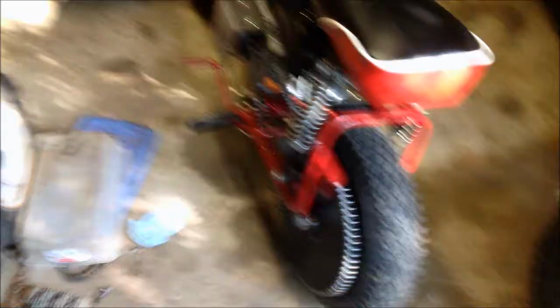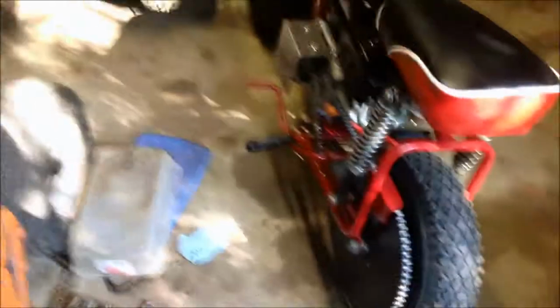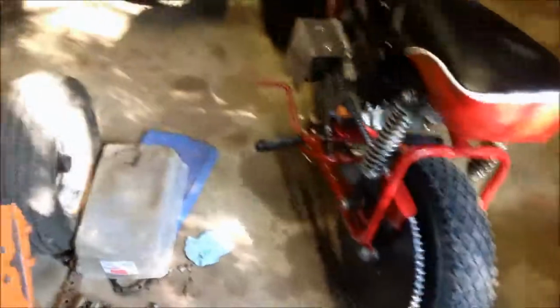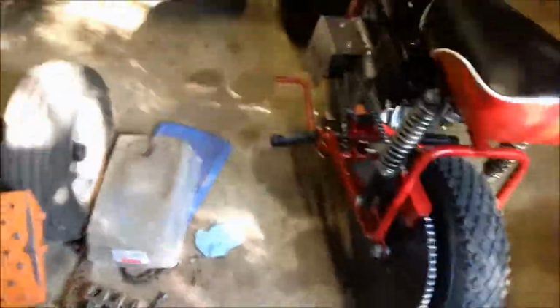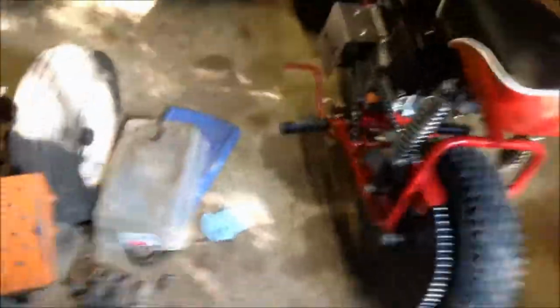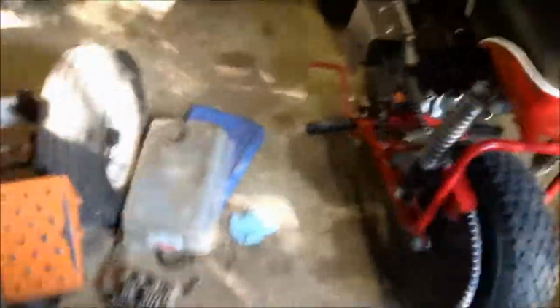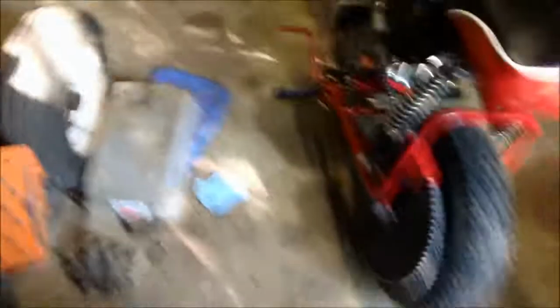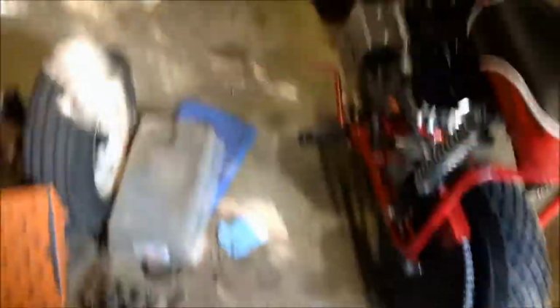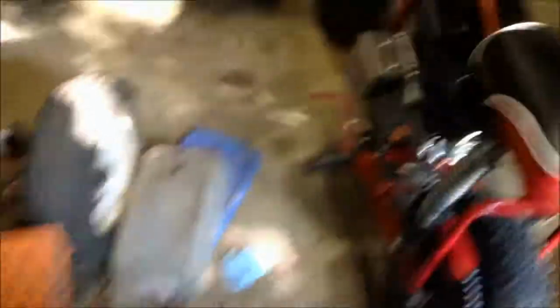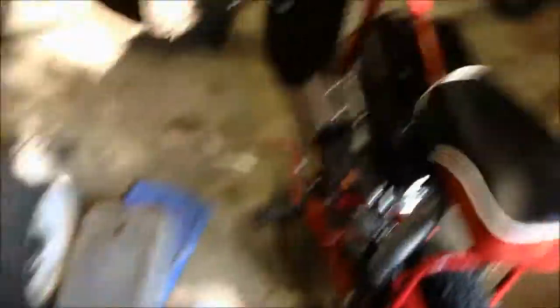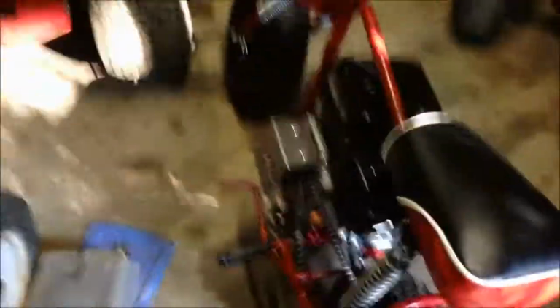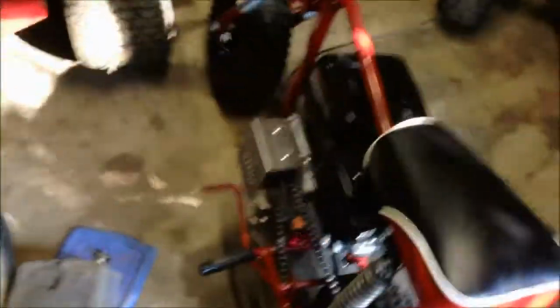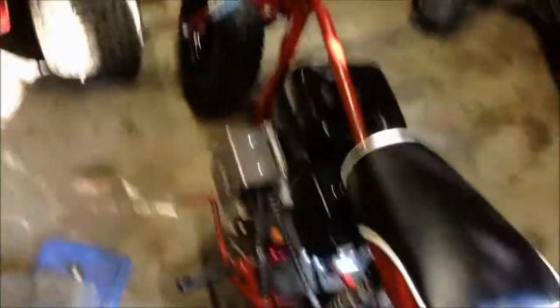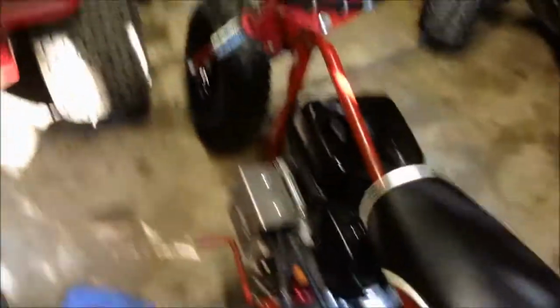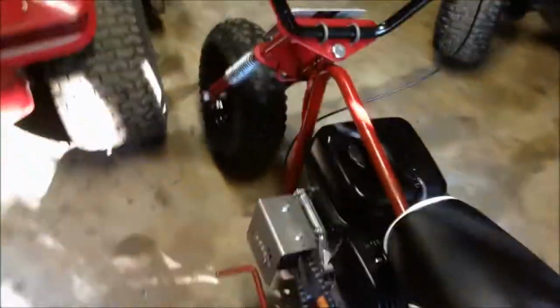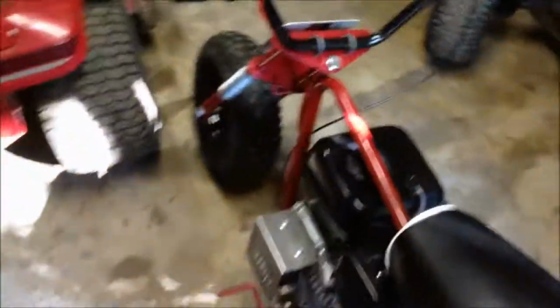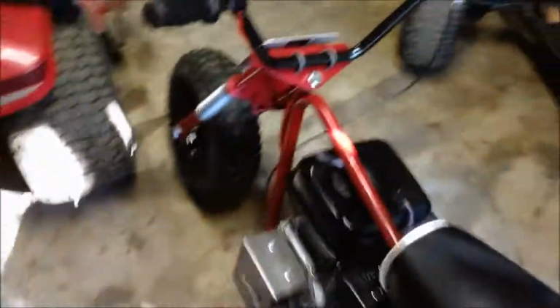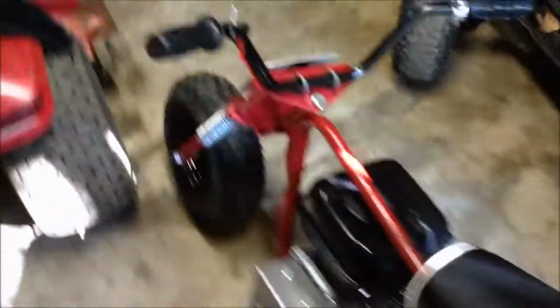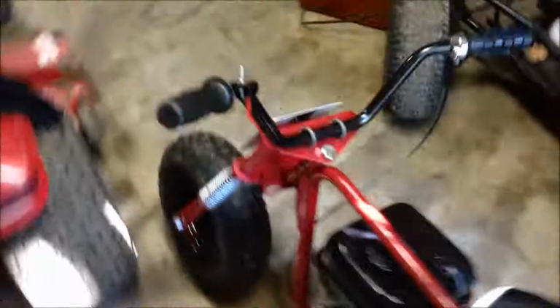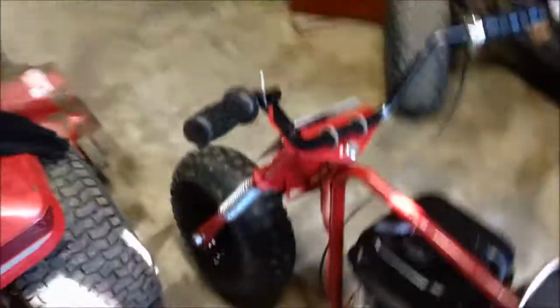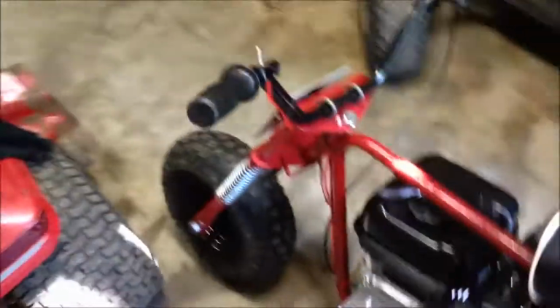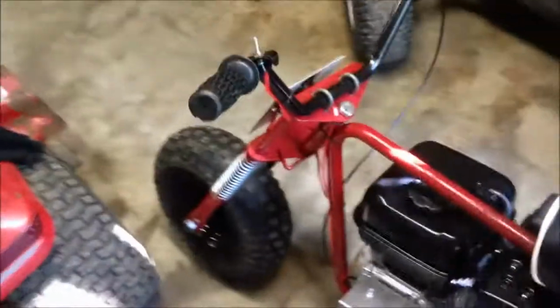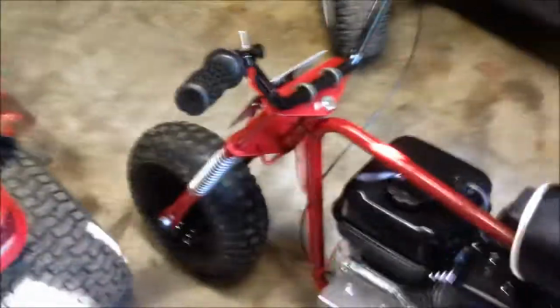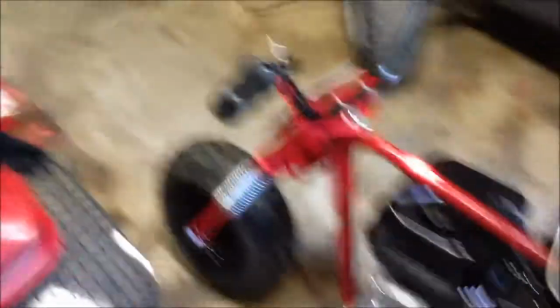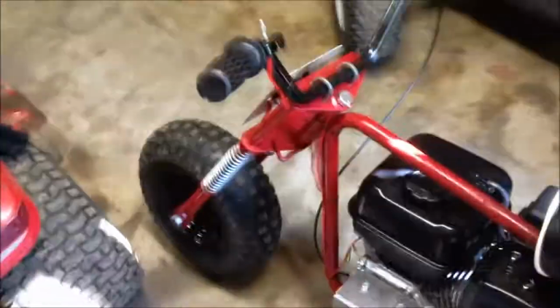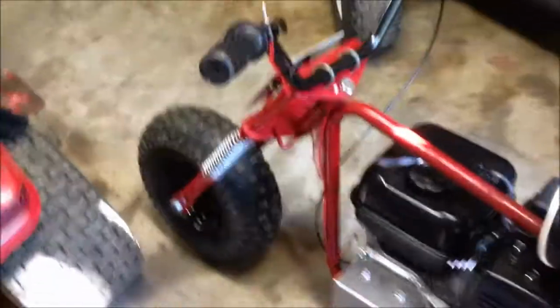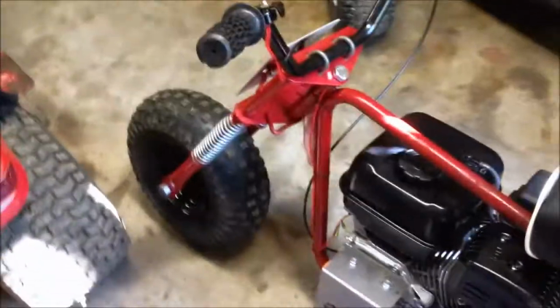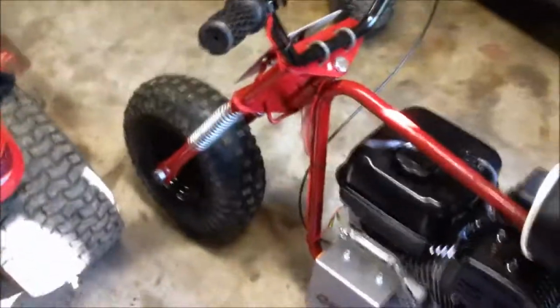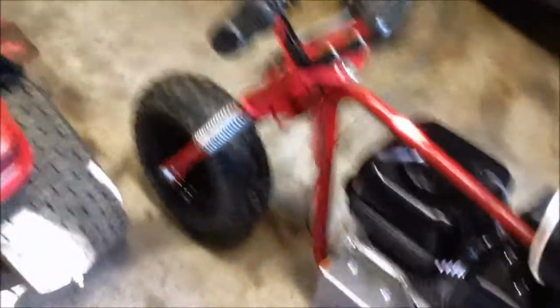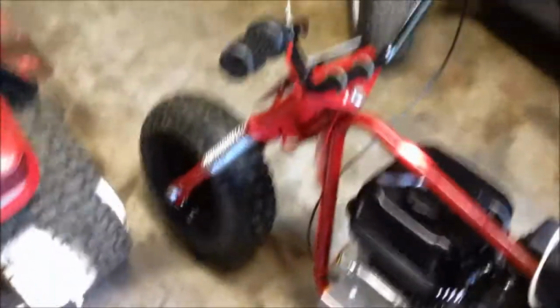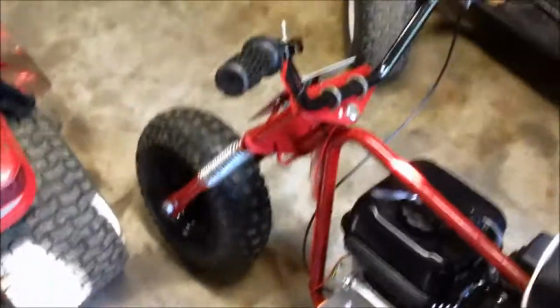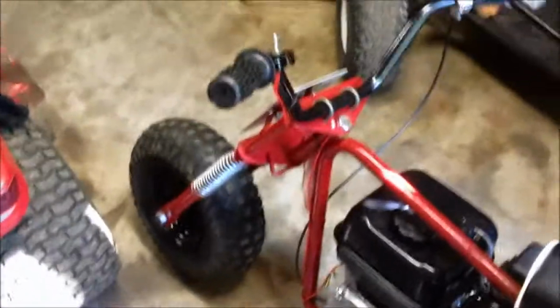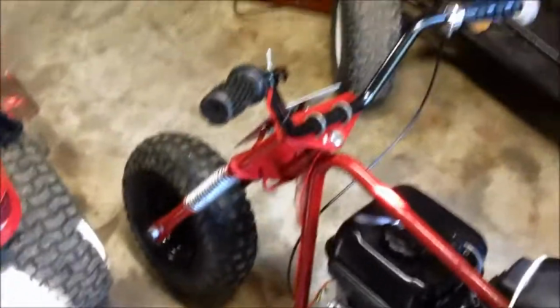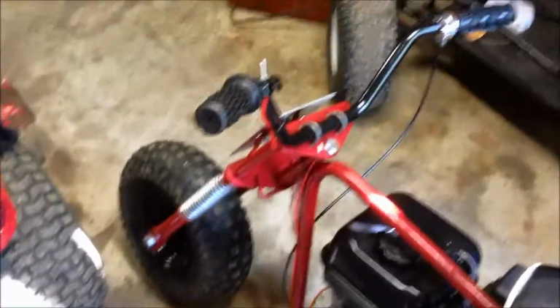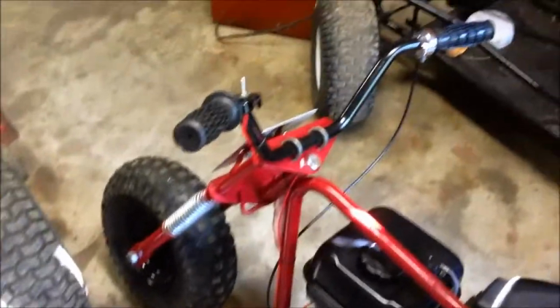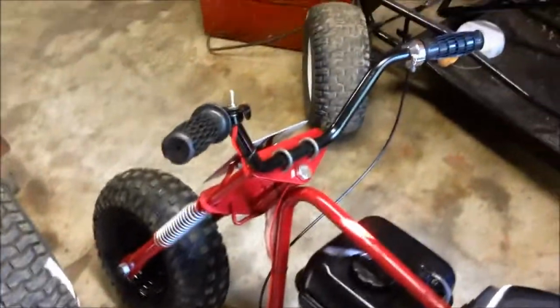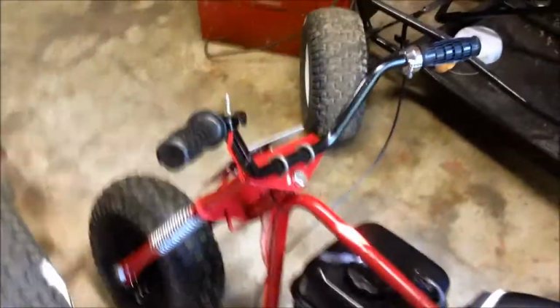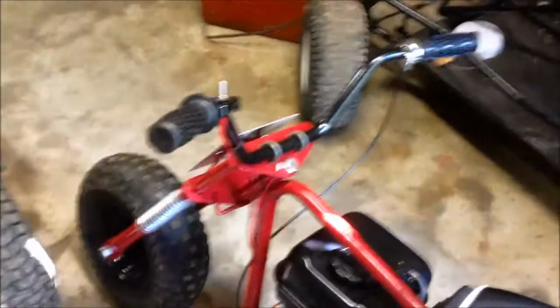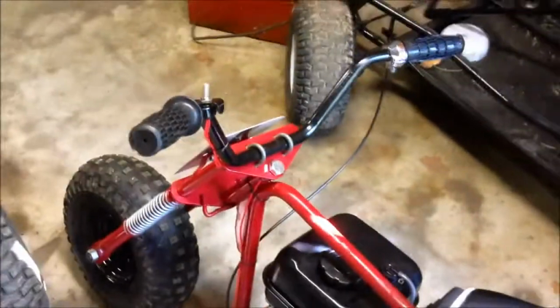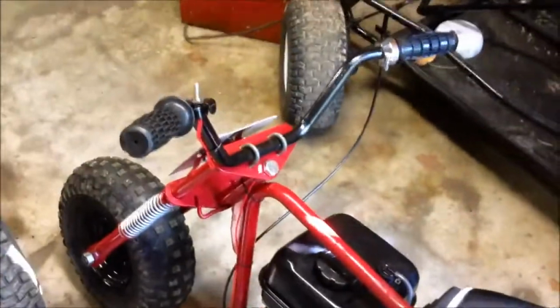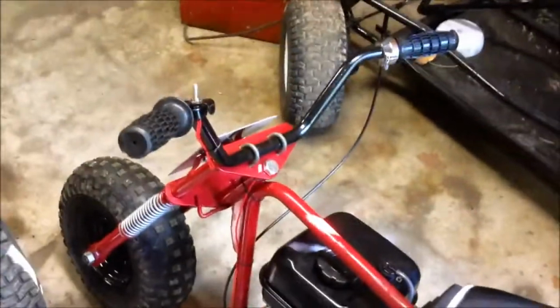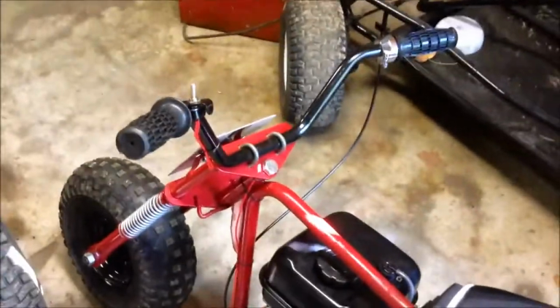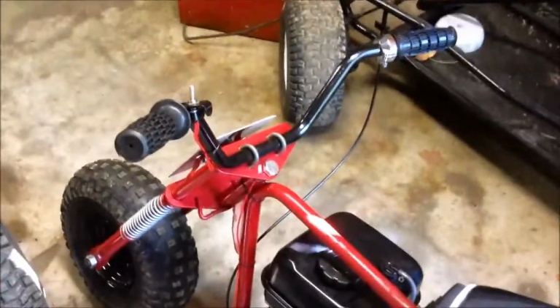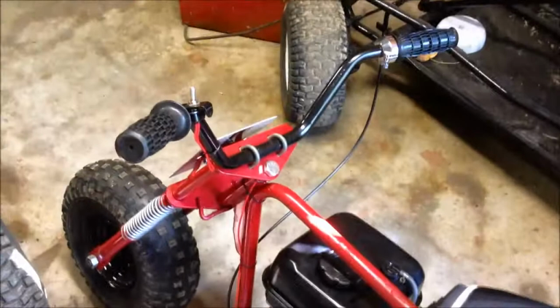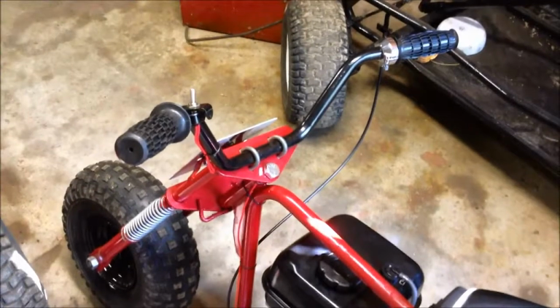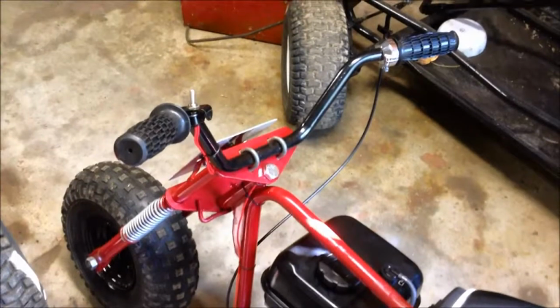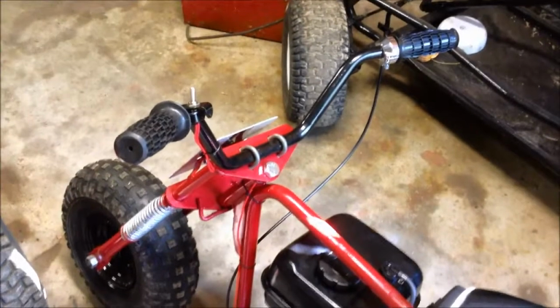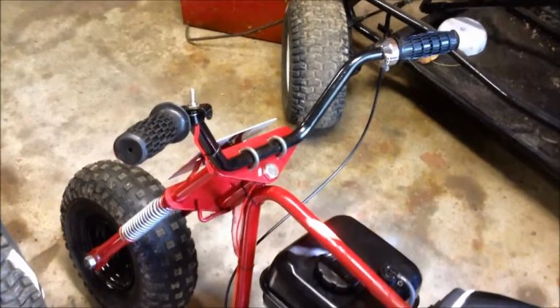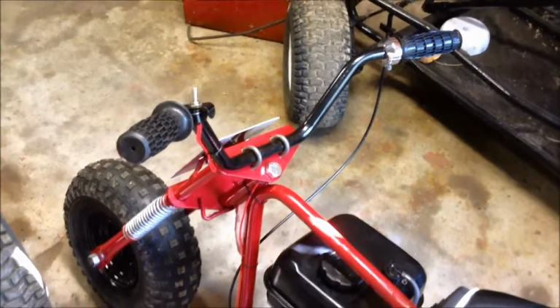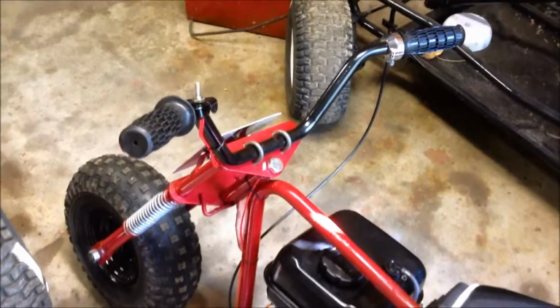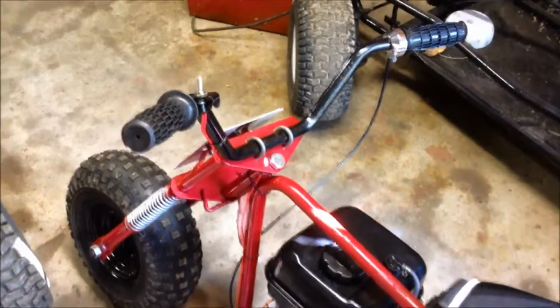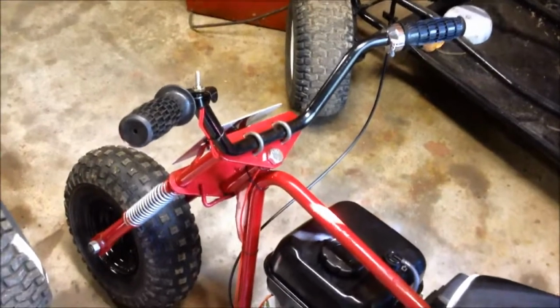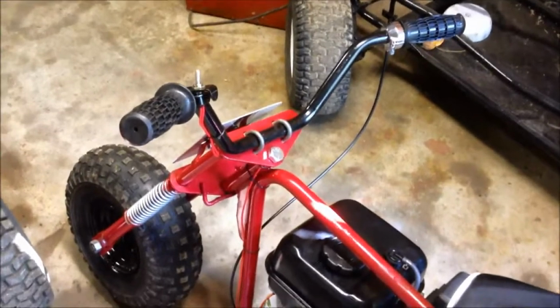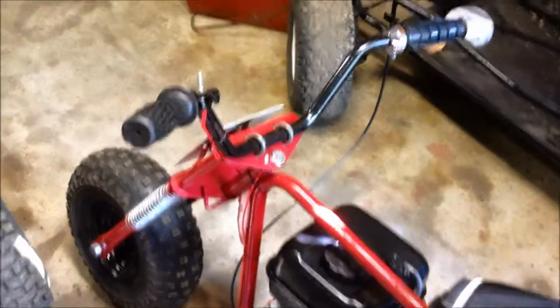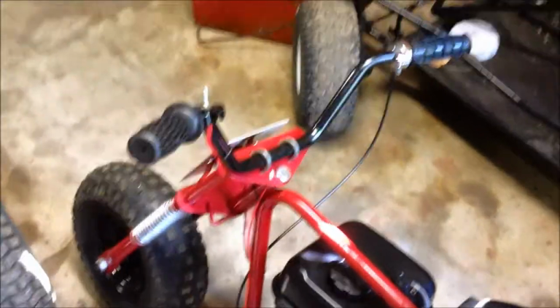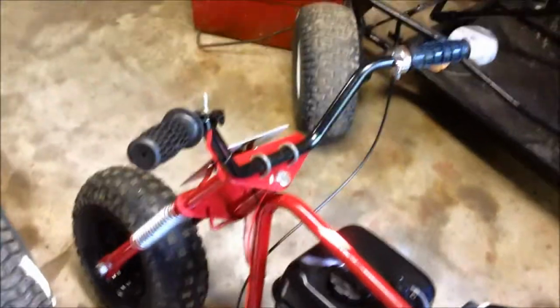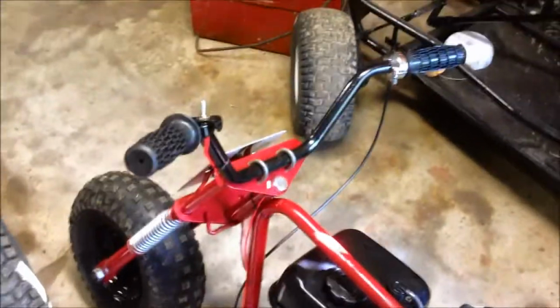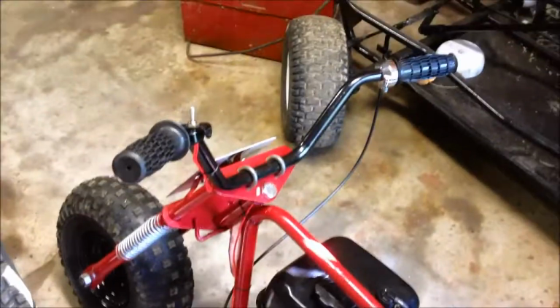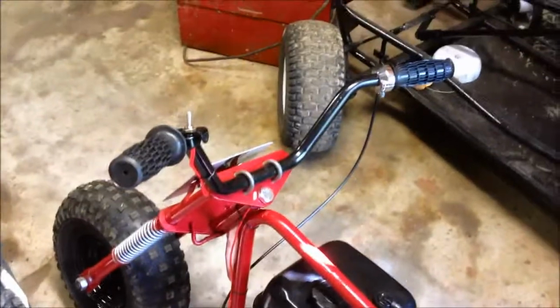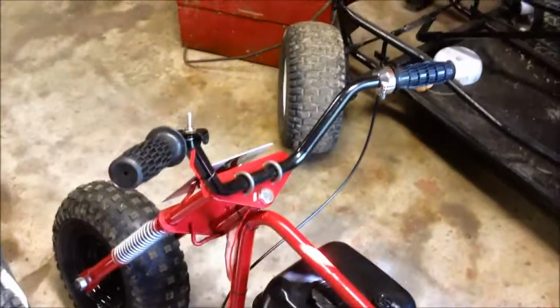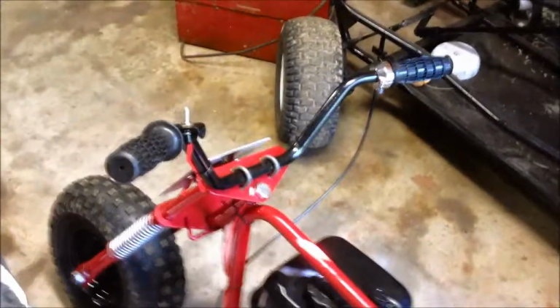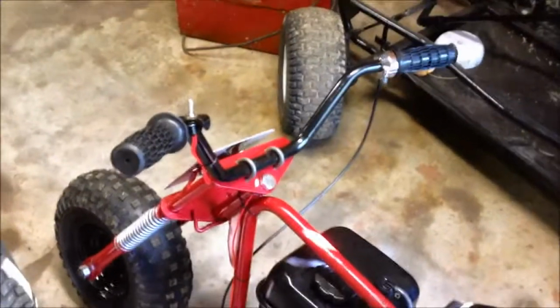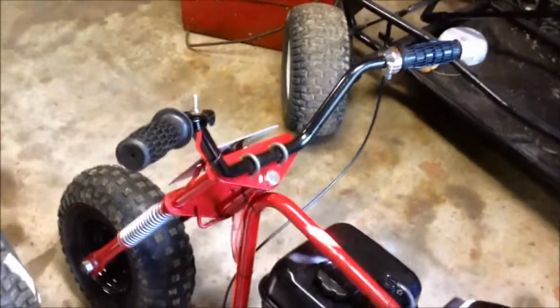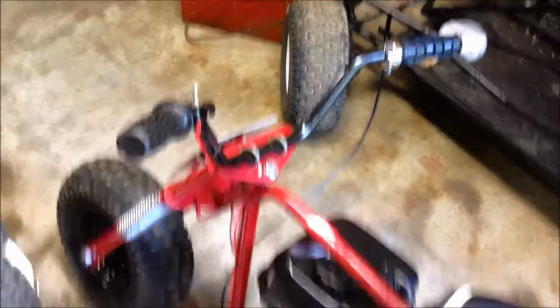All right, a little update on the minibike — well, not too little. I don't know if these were in my last video, but those were the handlebars, the new ones I got.